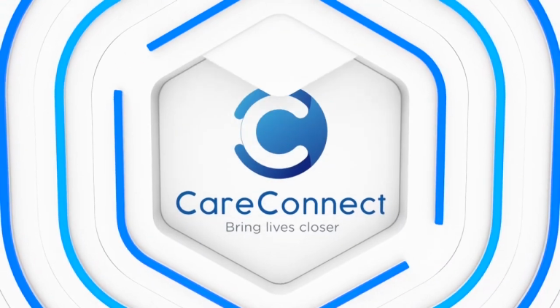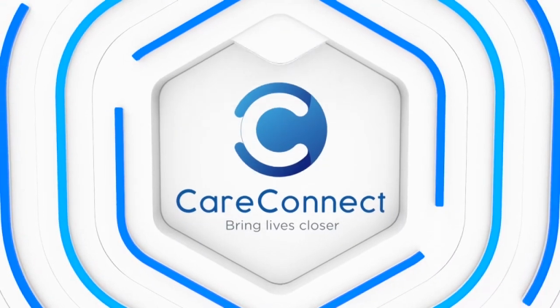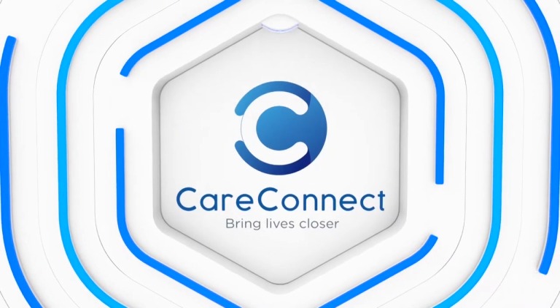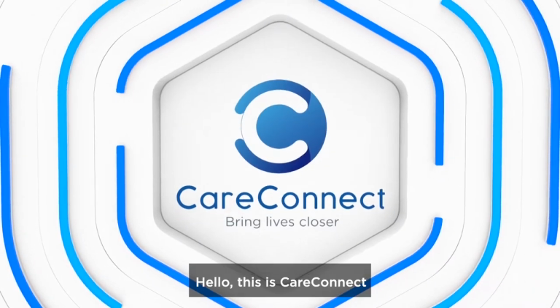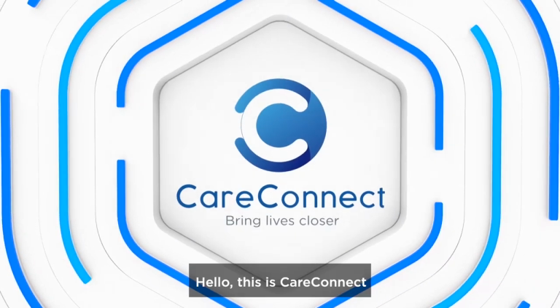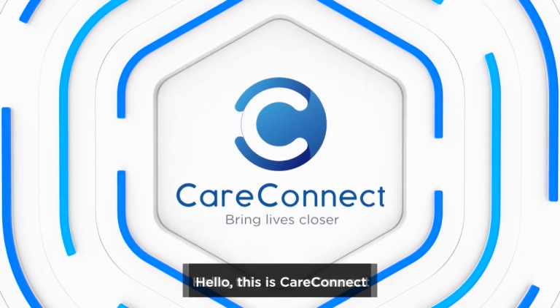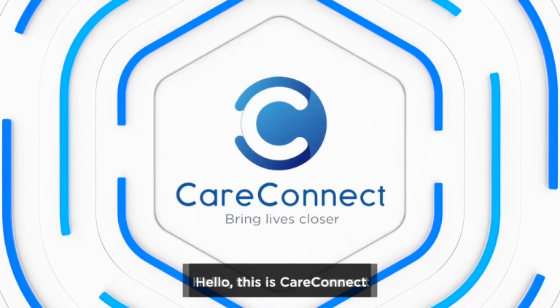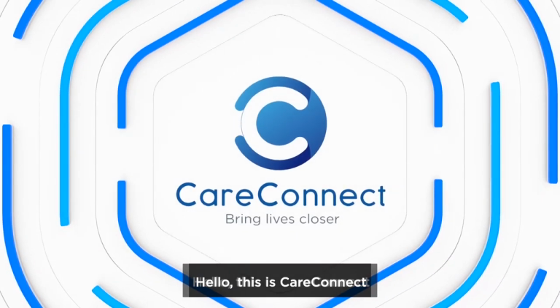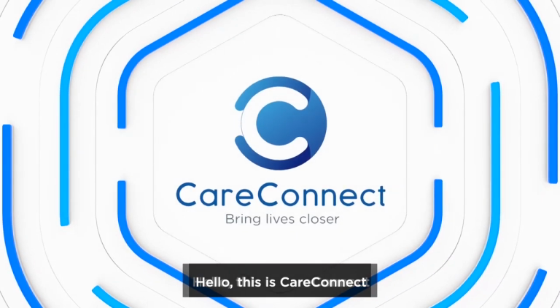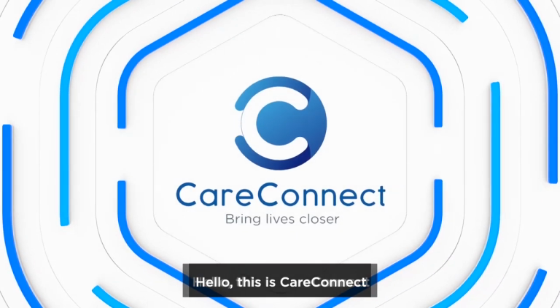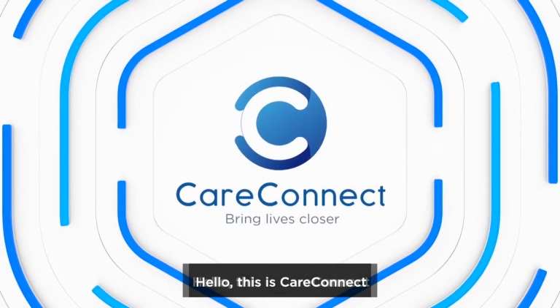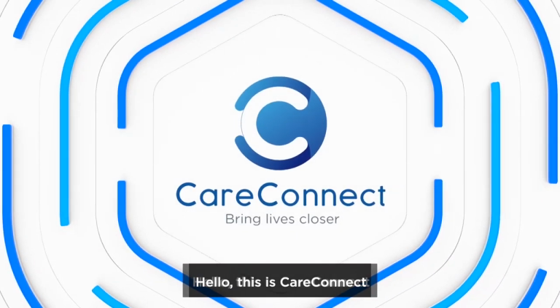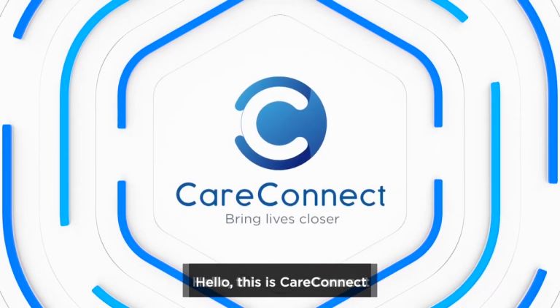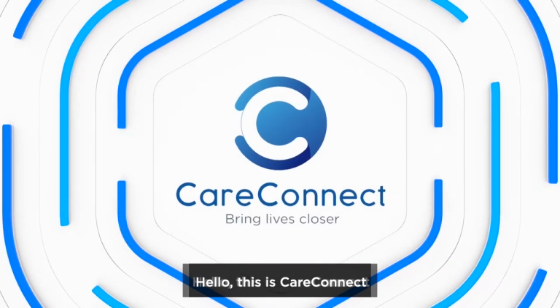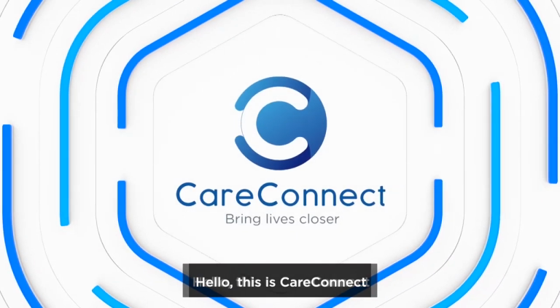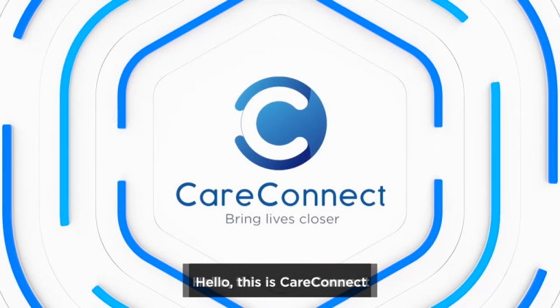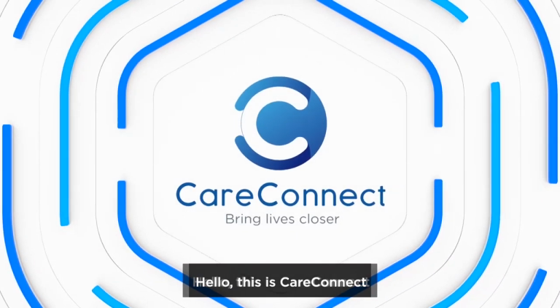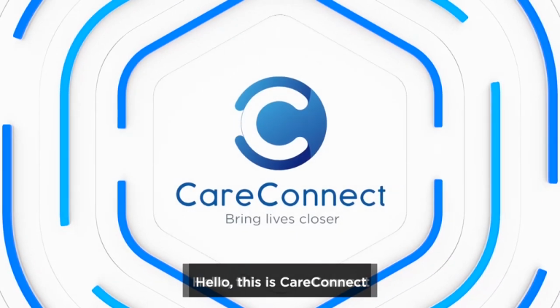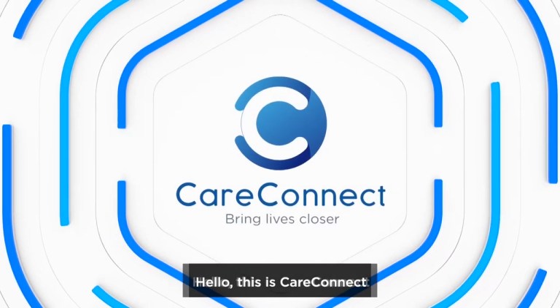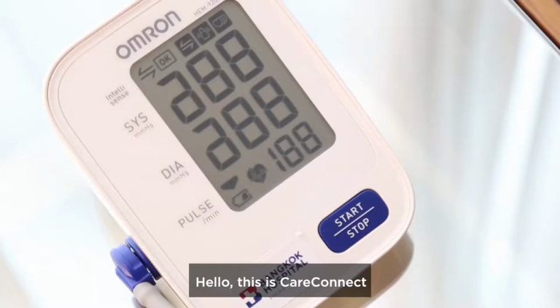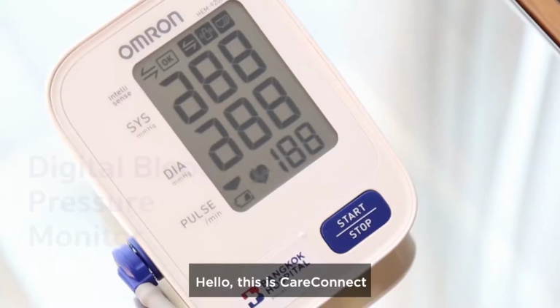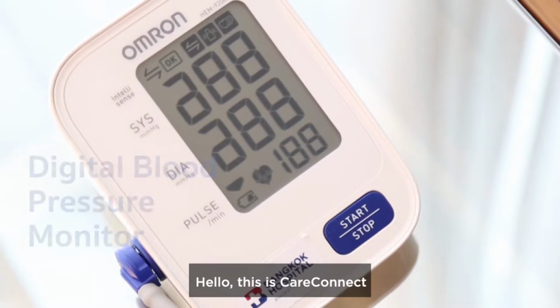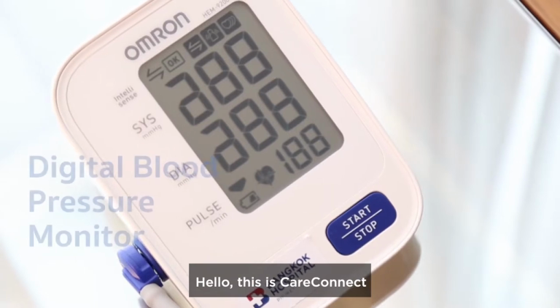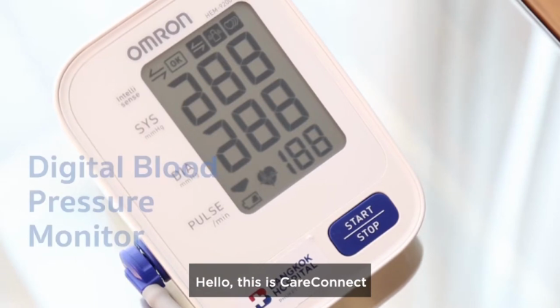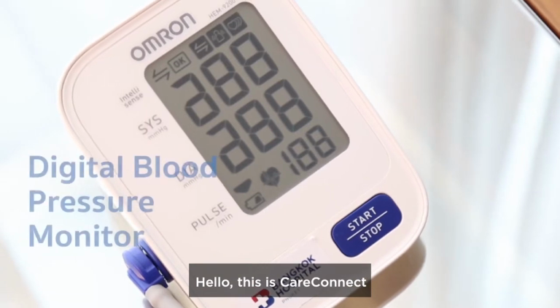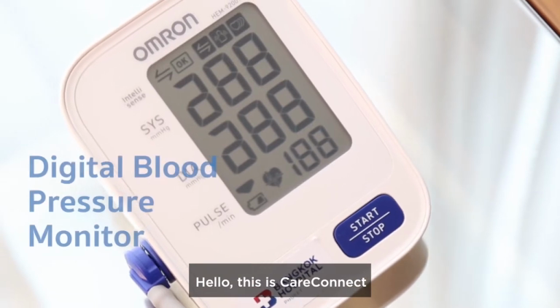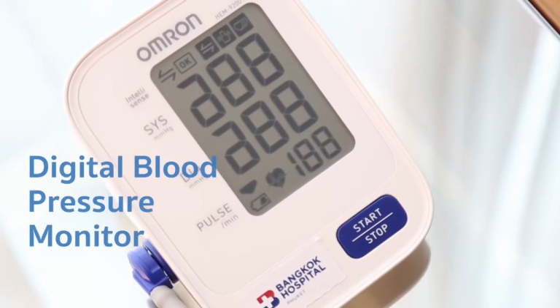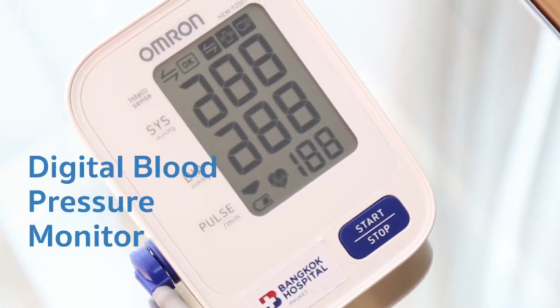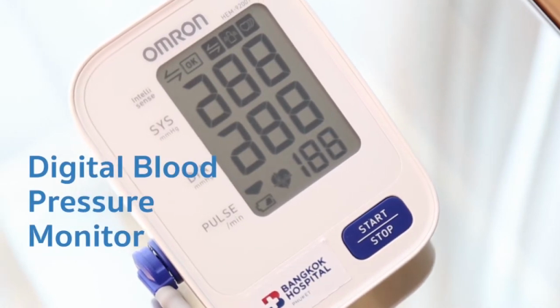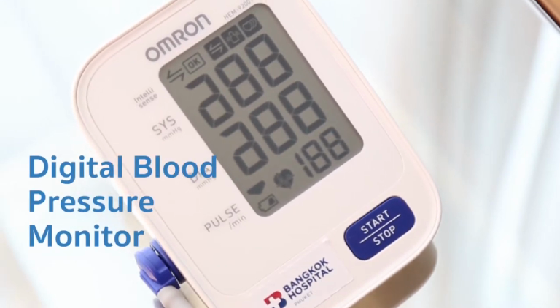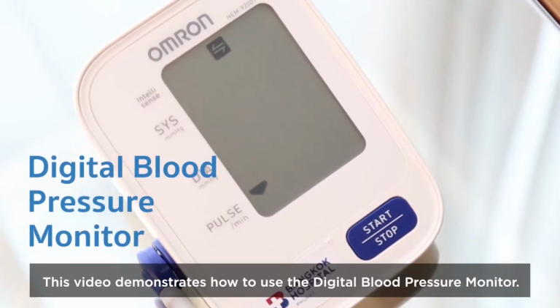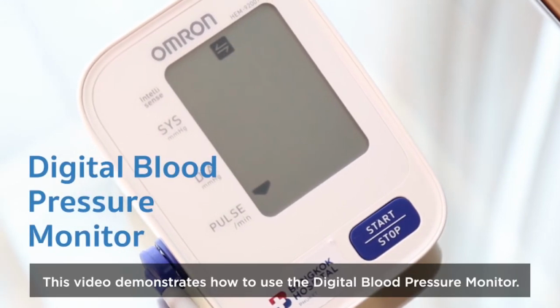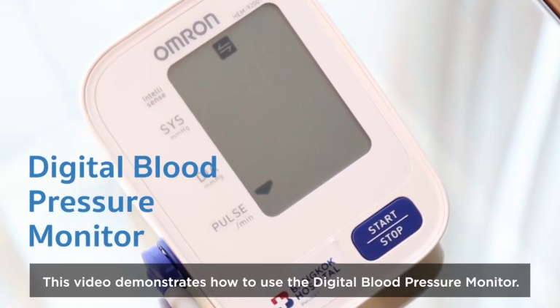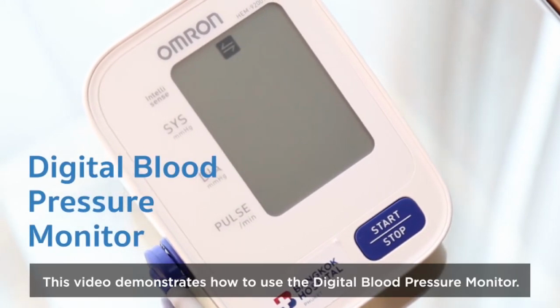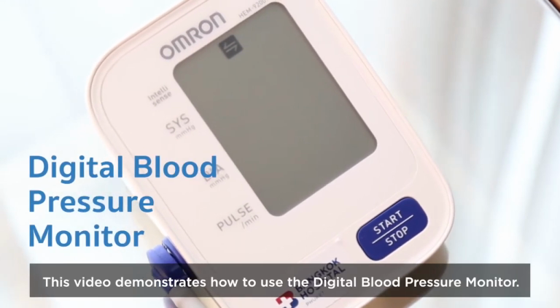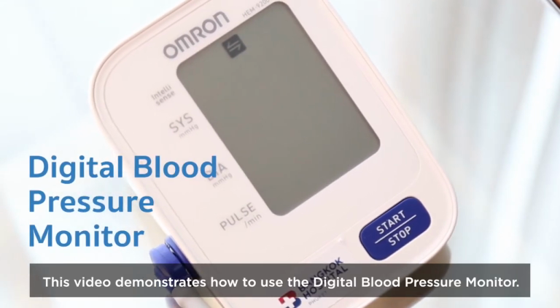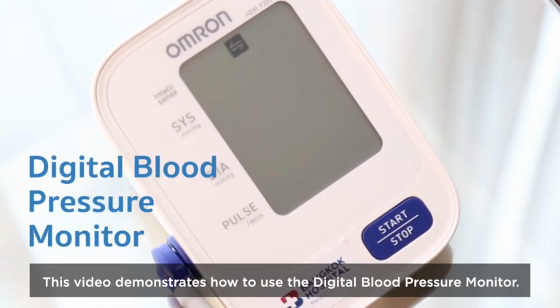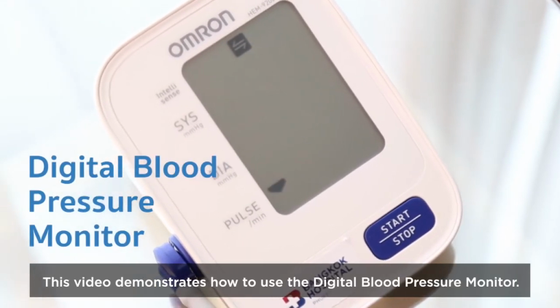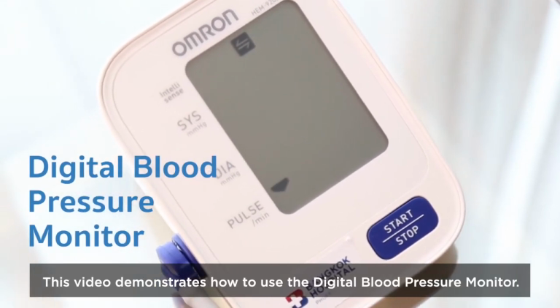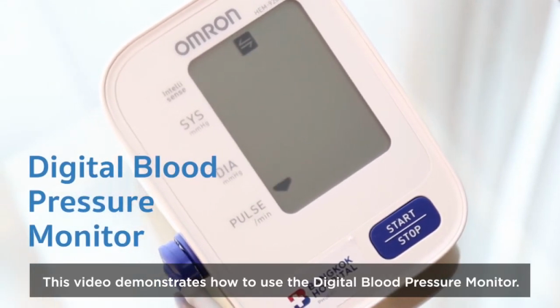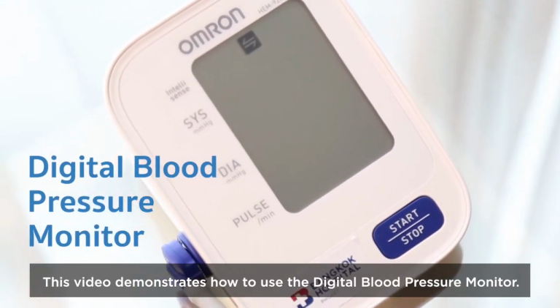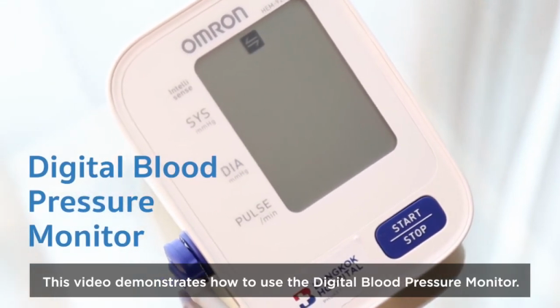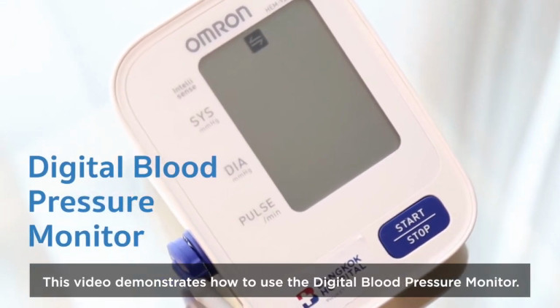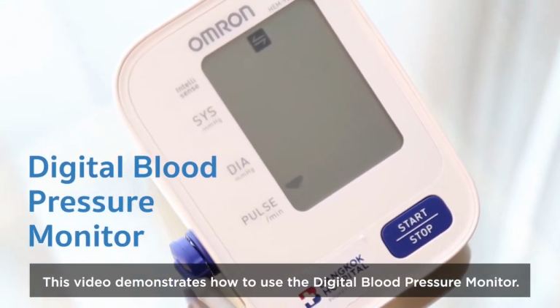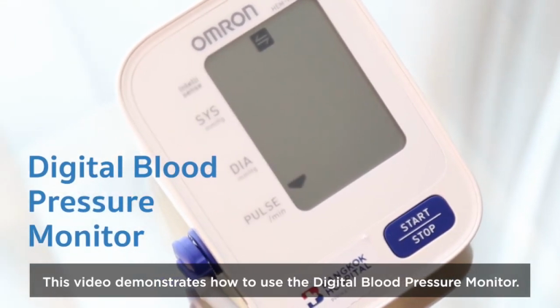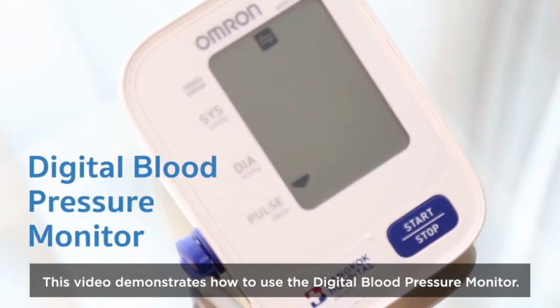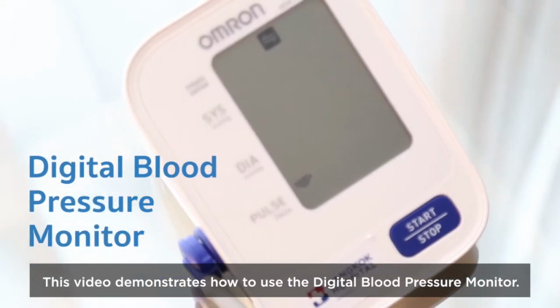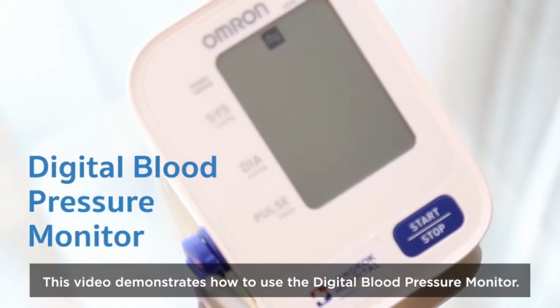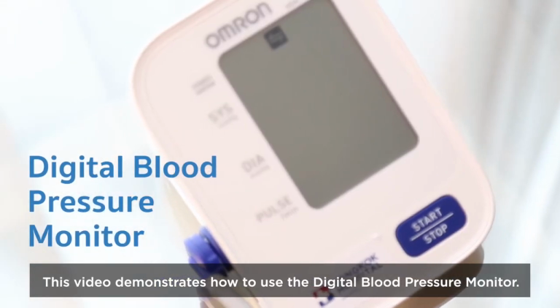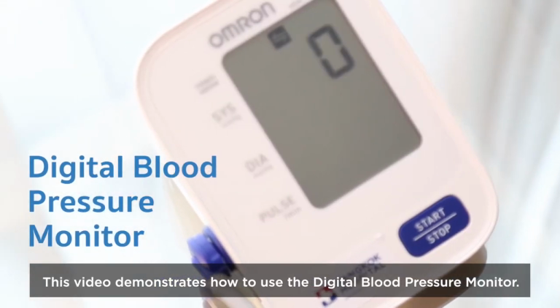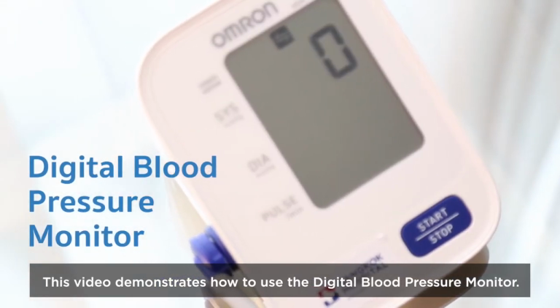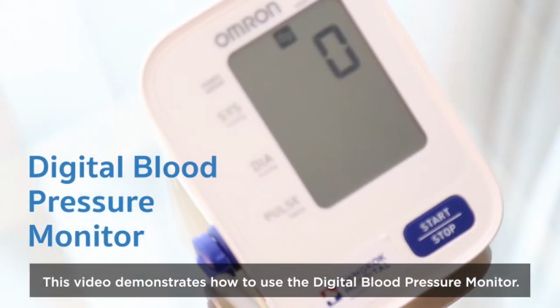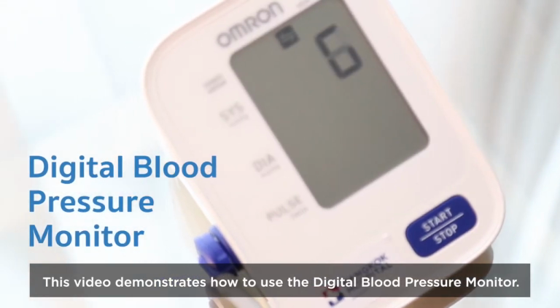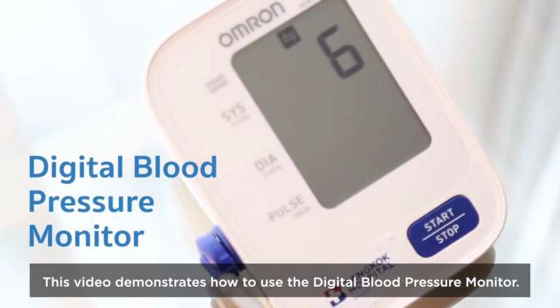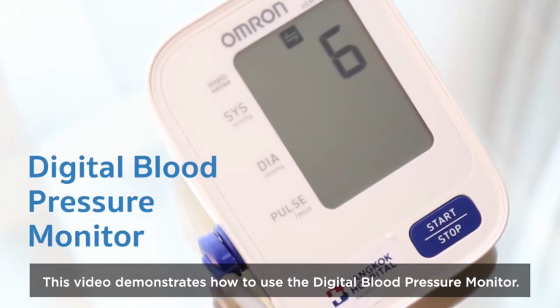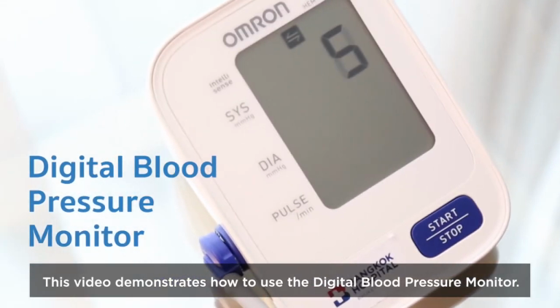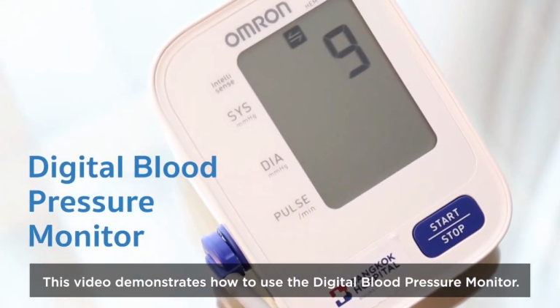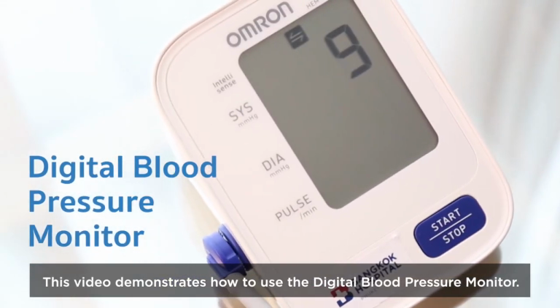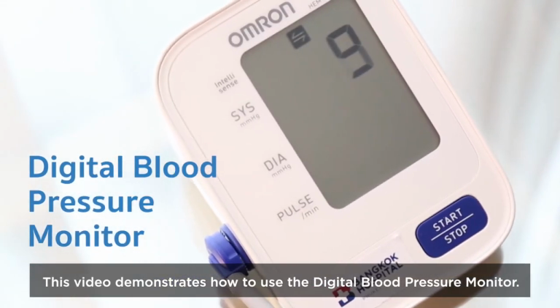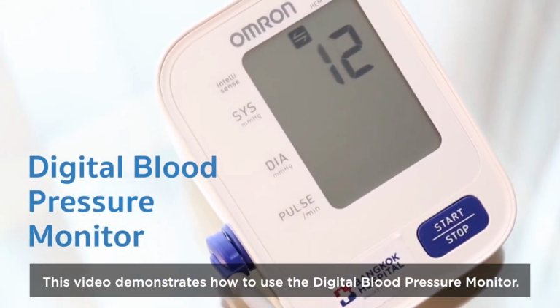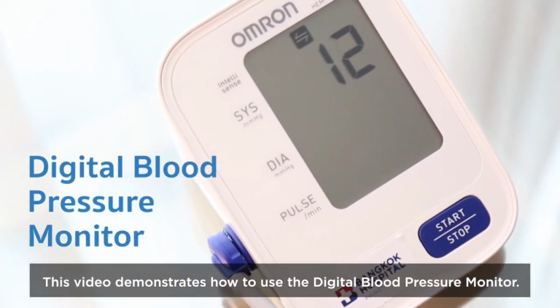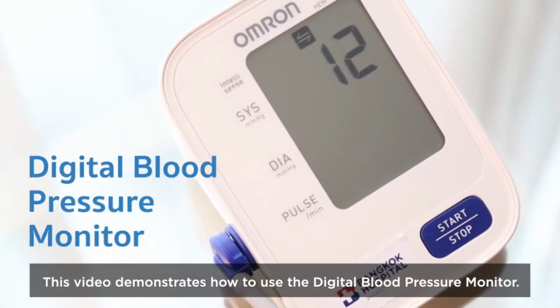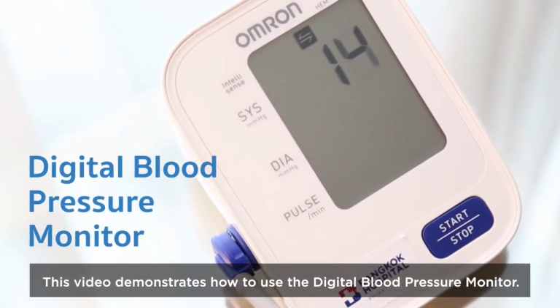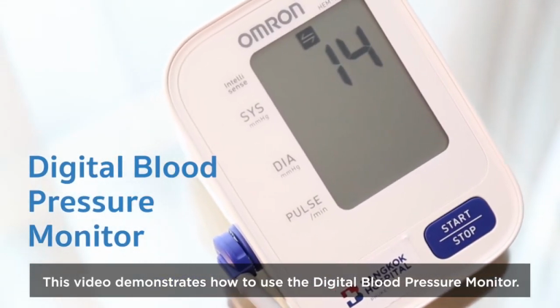Hello, this is CareConnect. This video demonstrates how to use the digital blood pressure monitor.